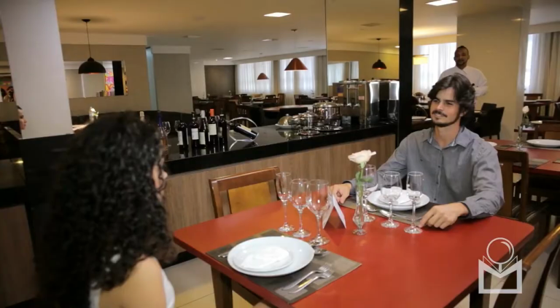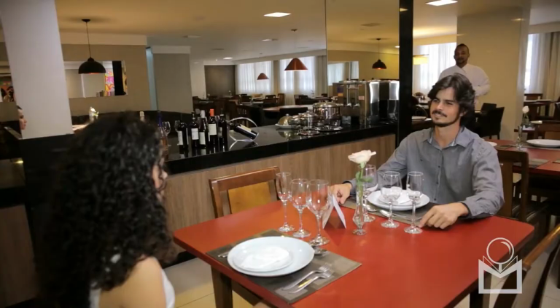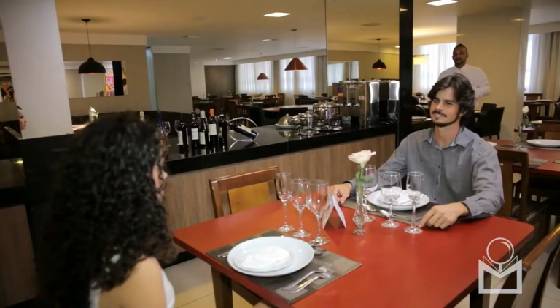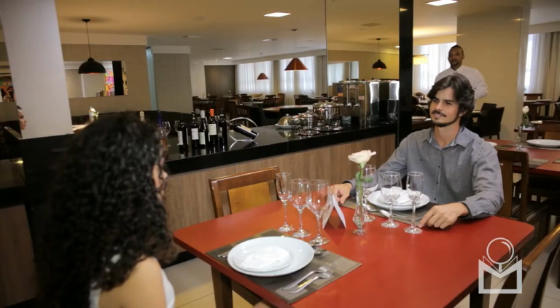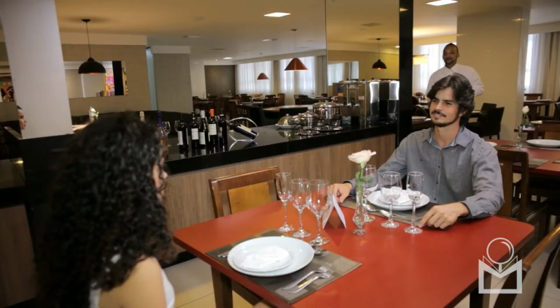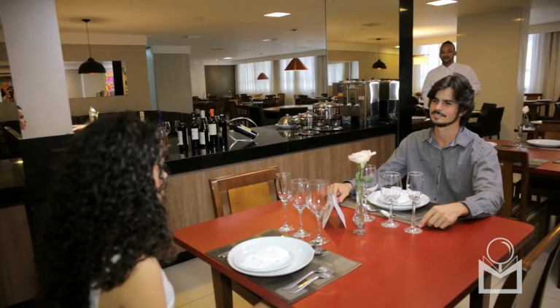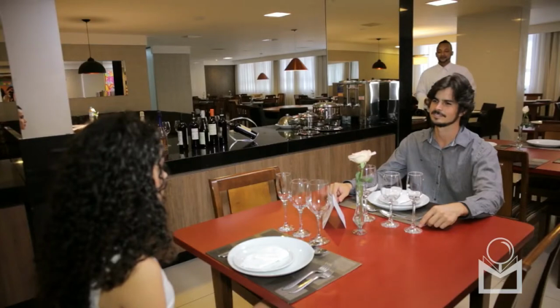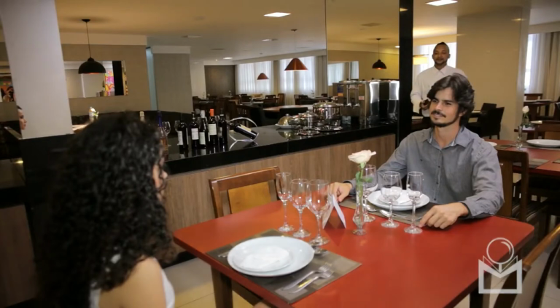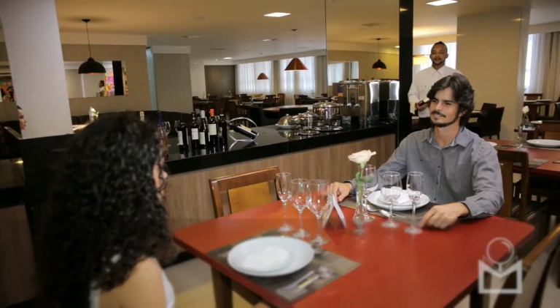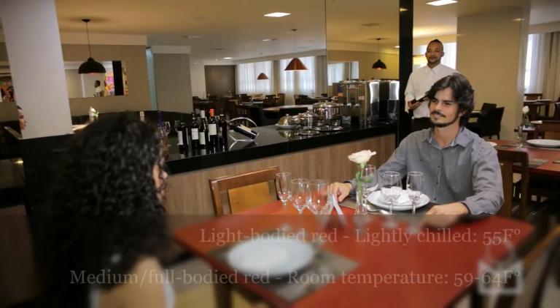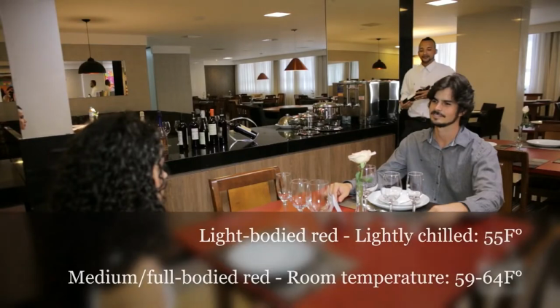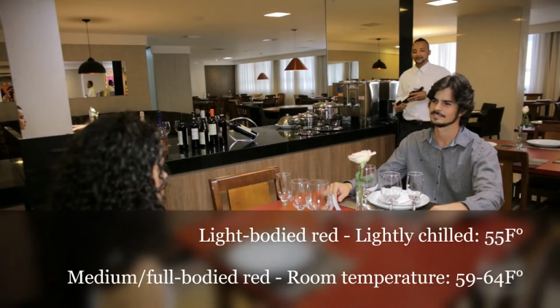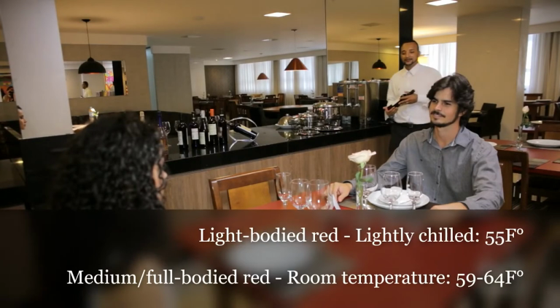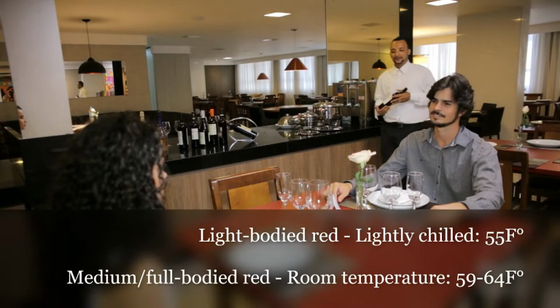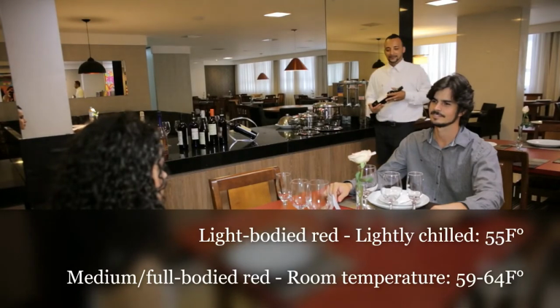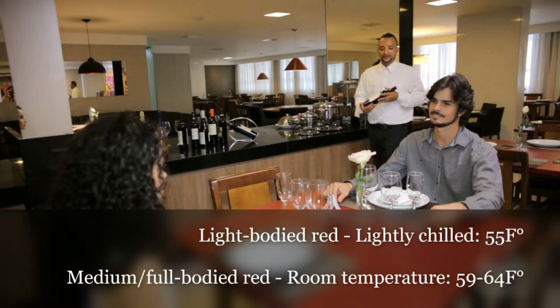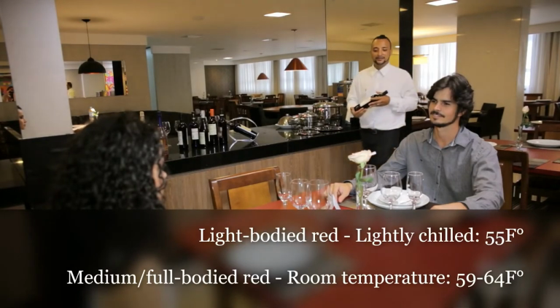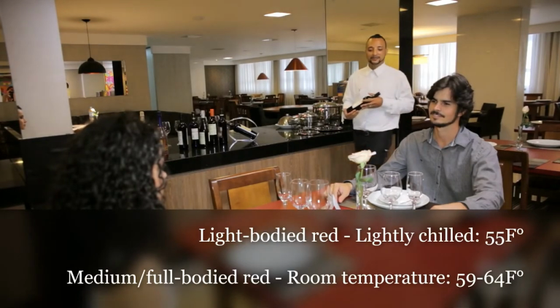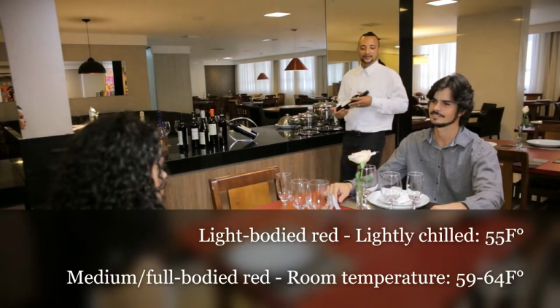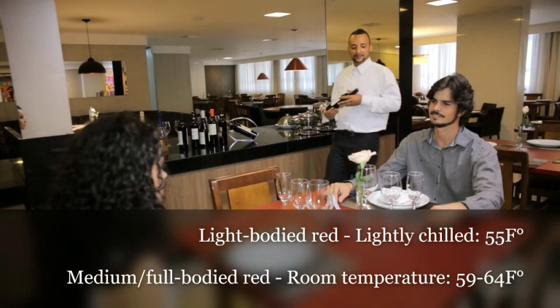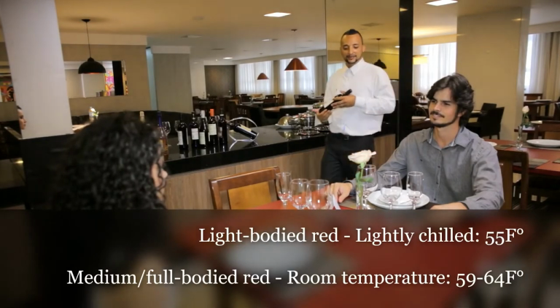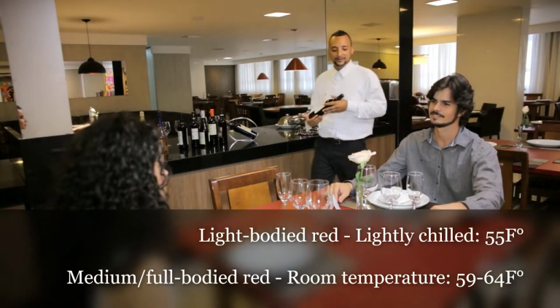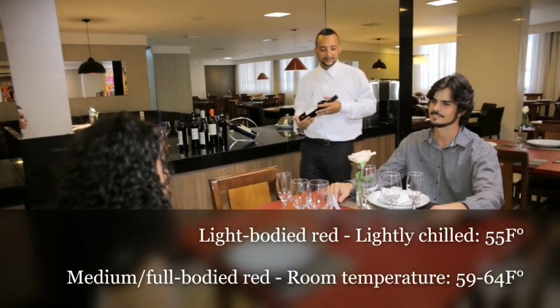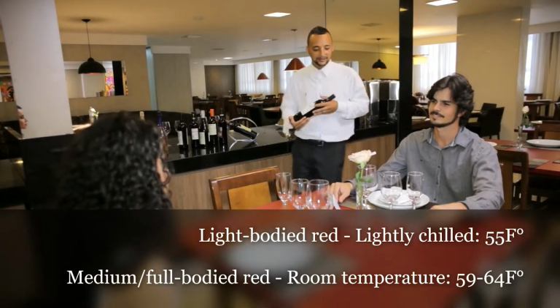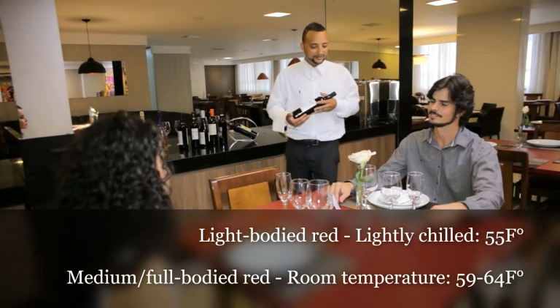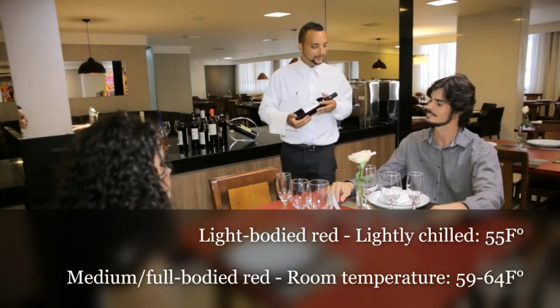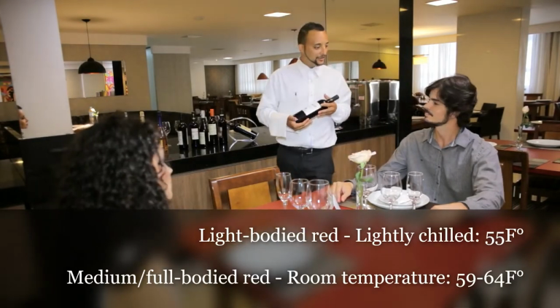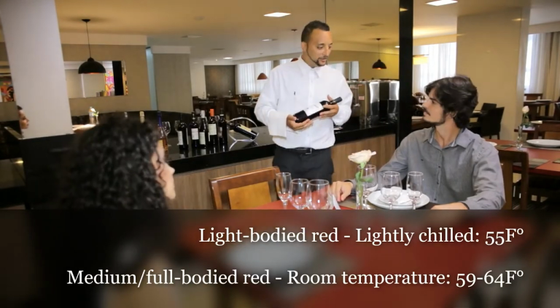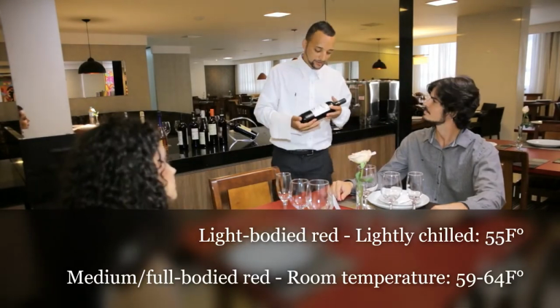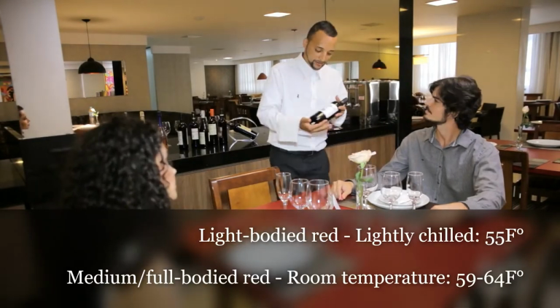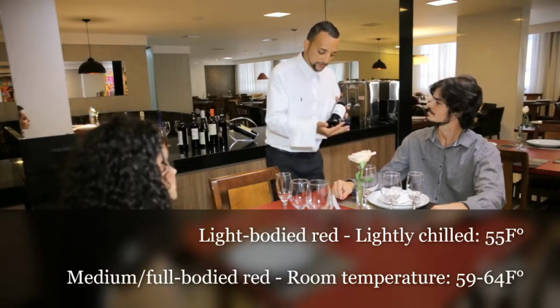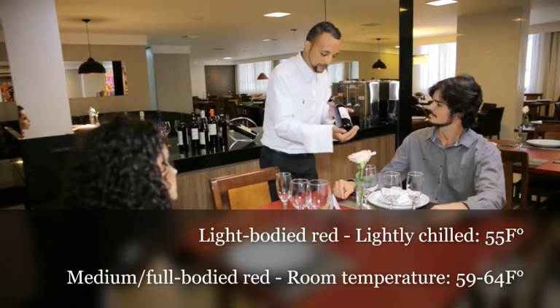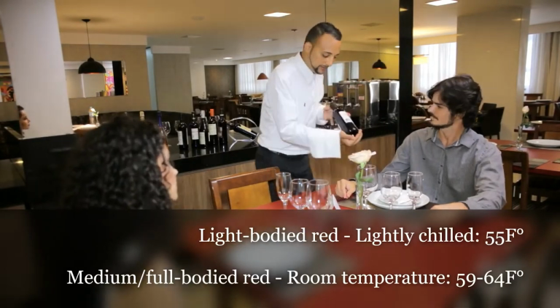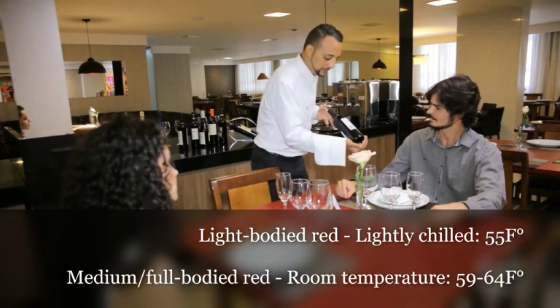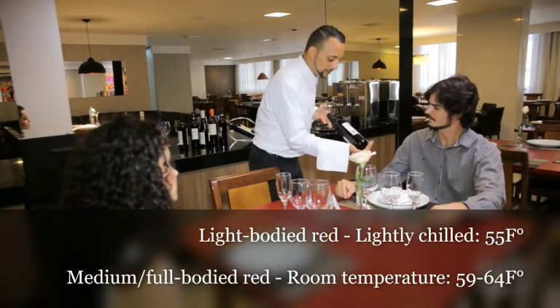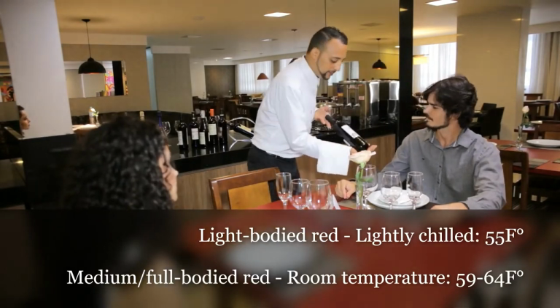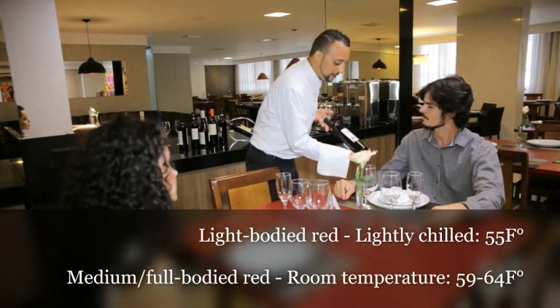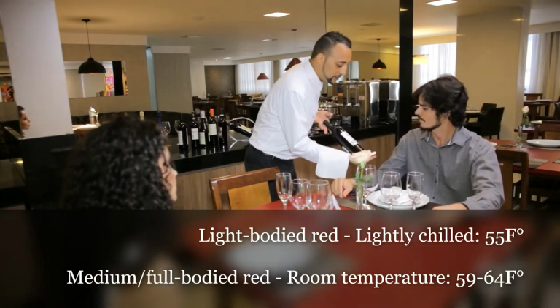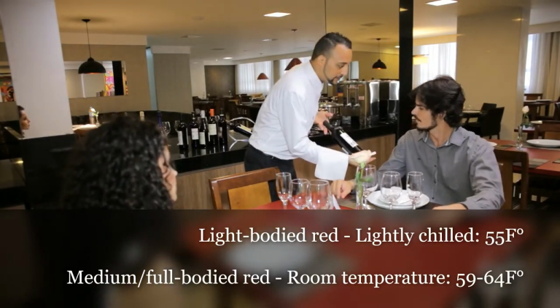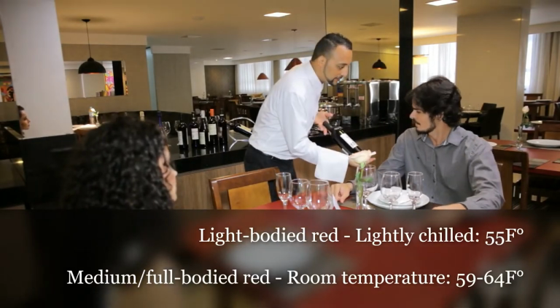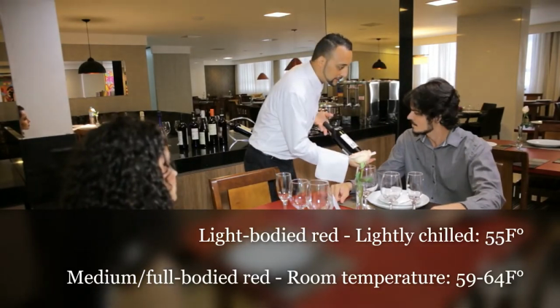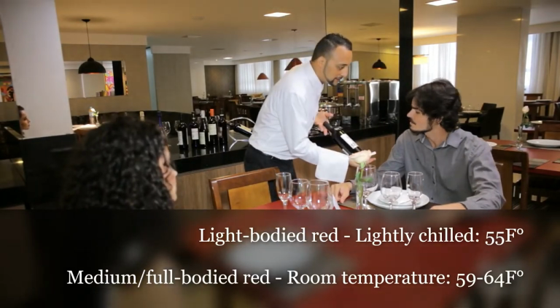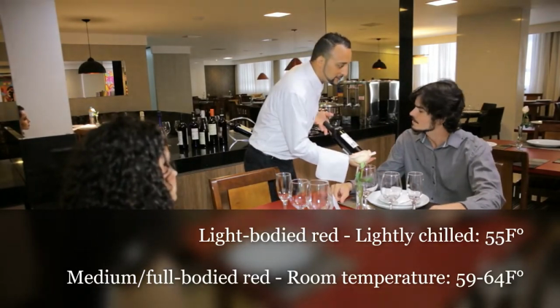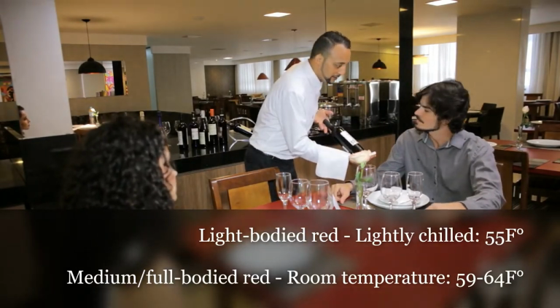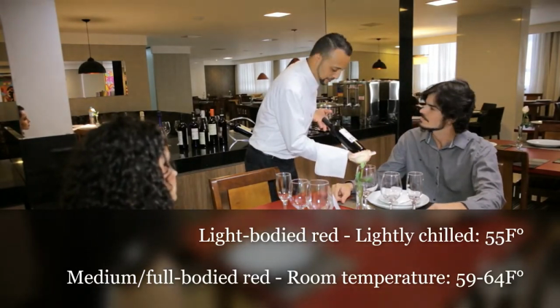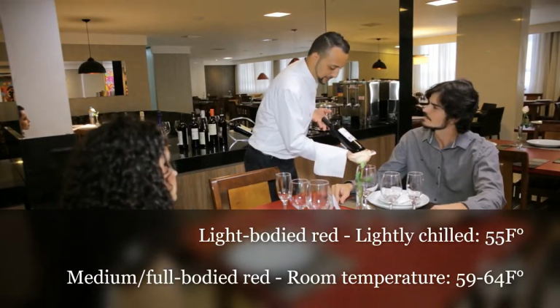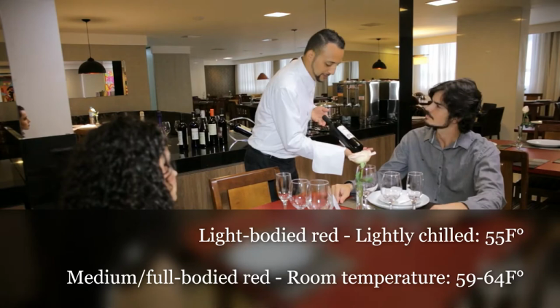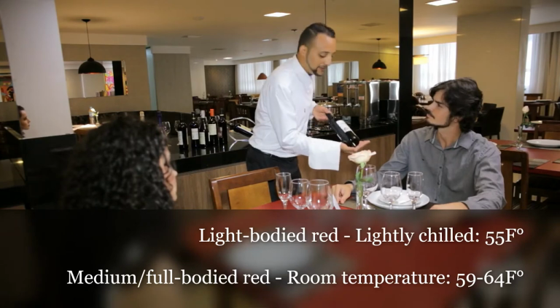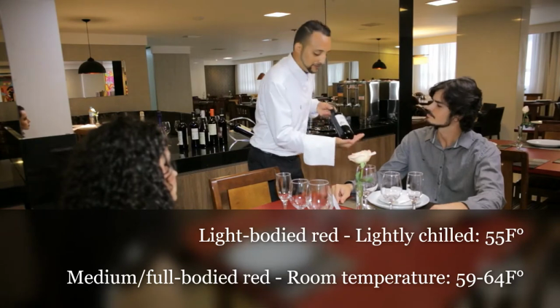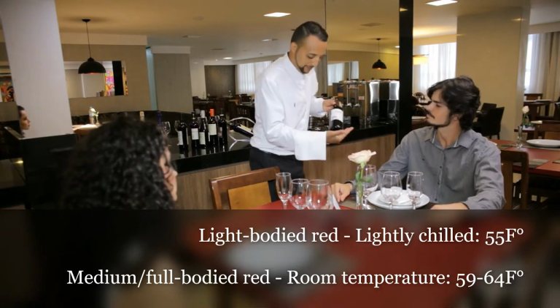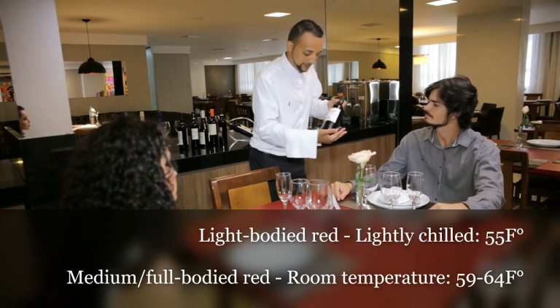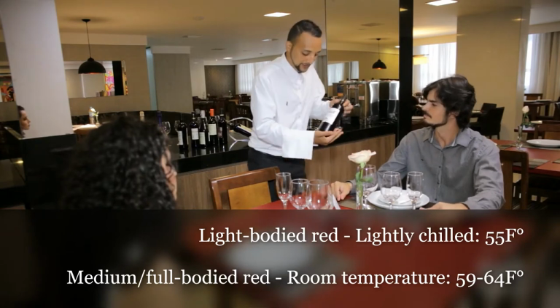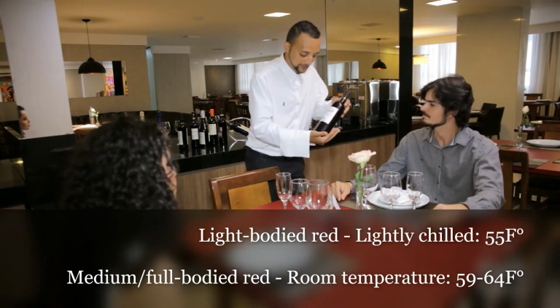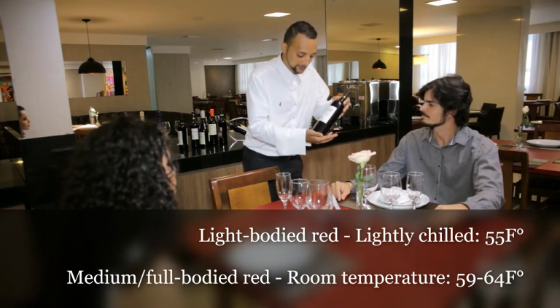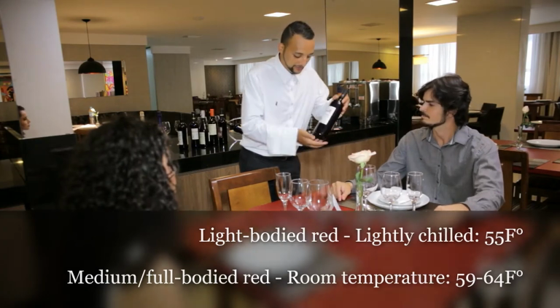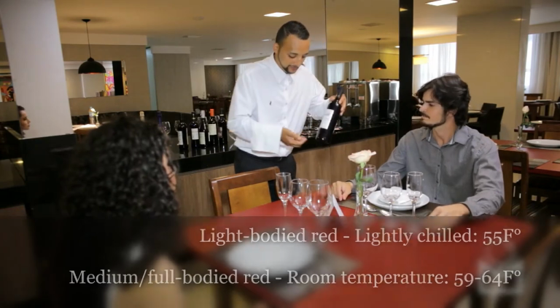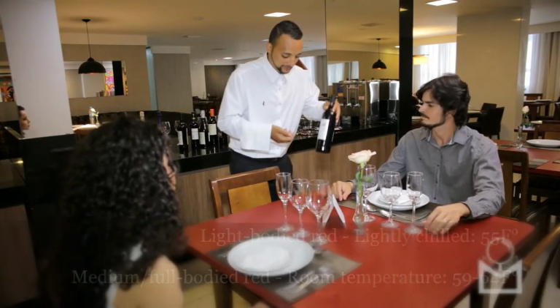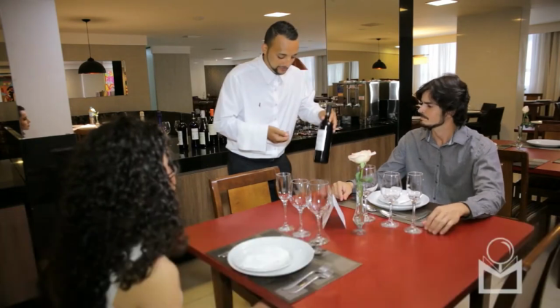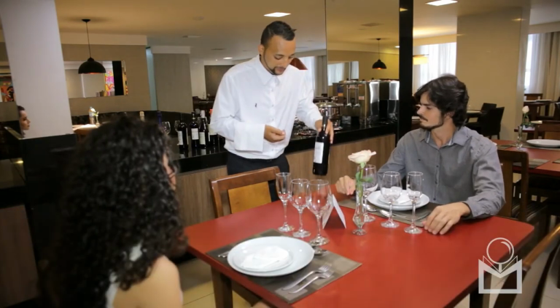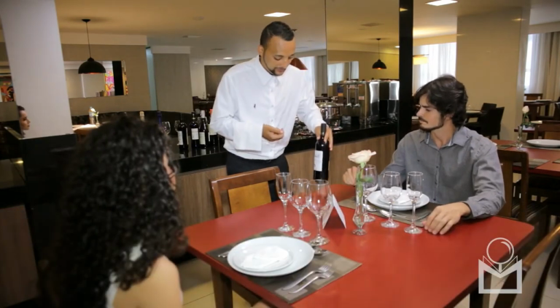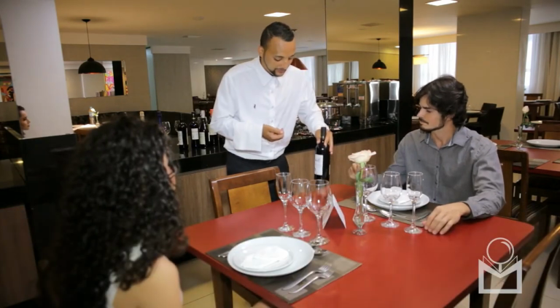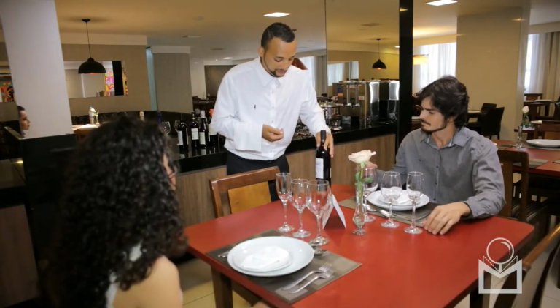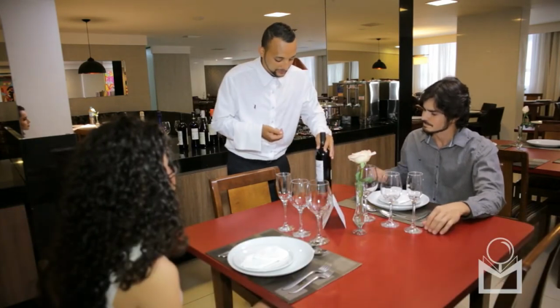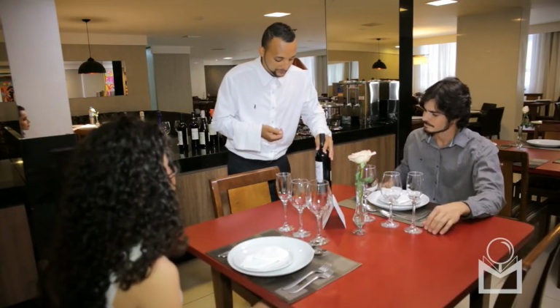Red wine should be served at room temperature. Present the bottle to the customer who ordered it while standing on their right side.